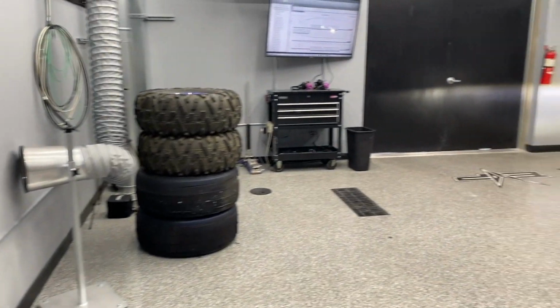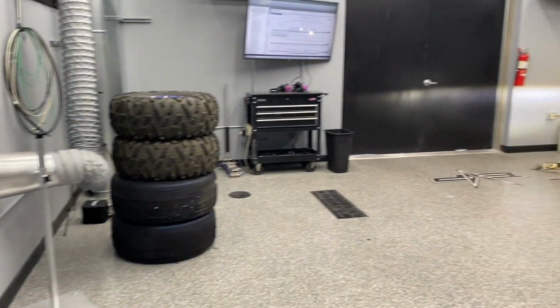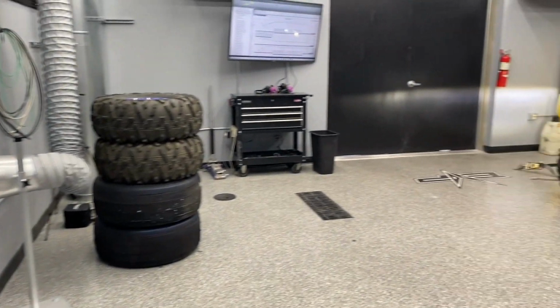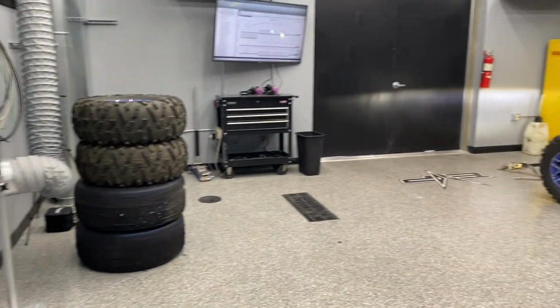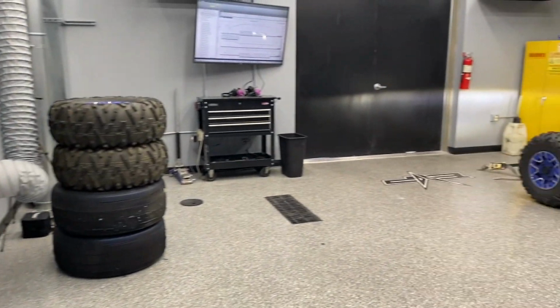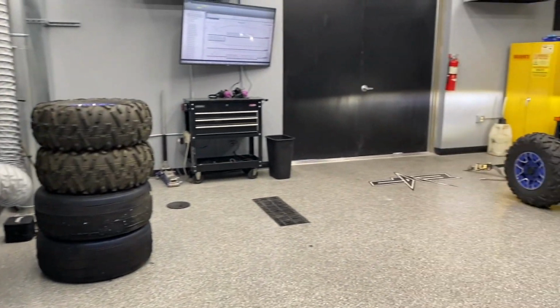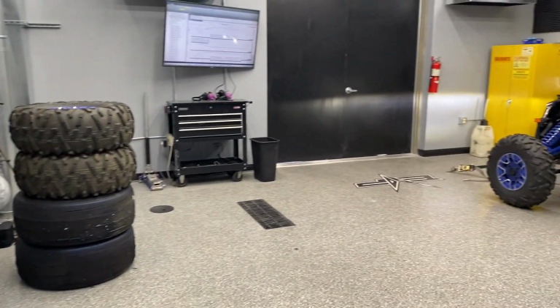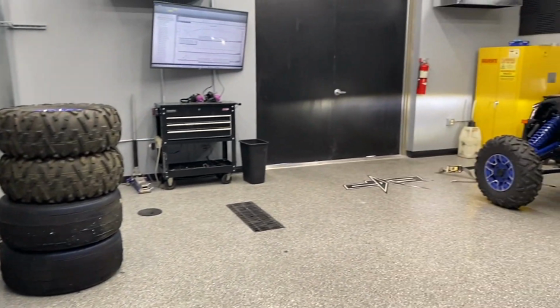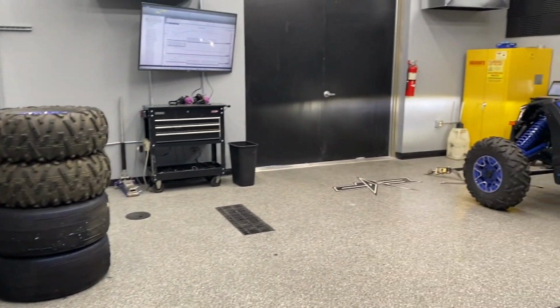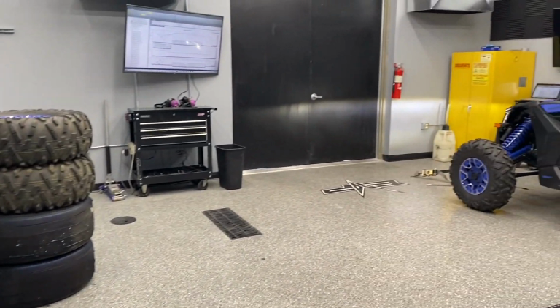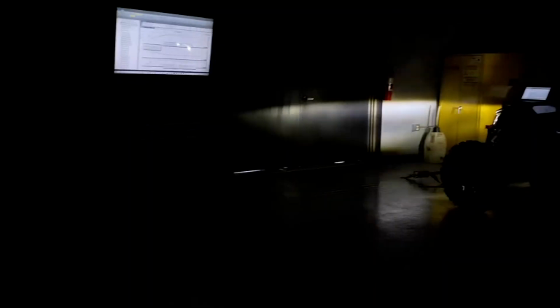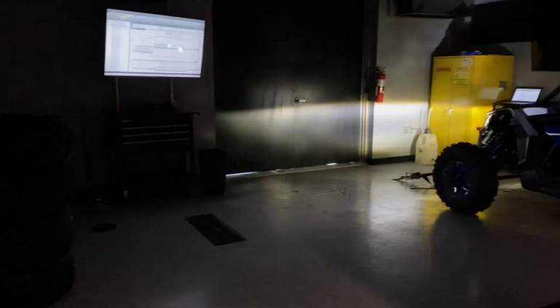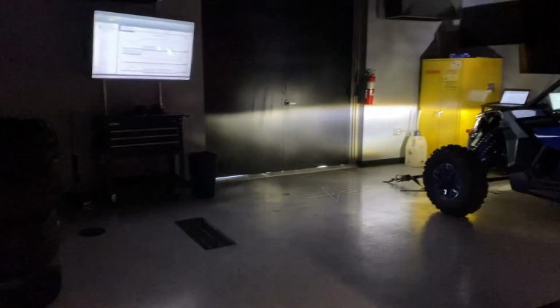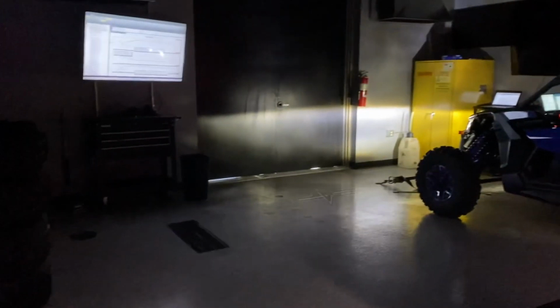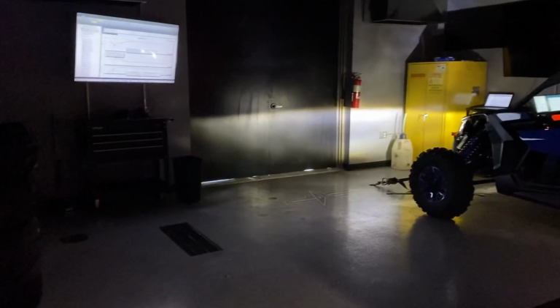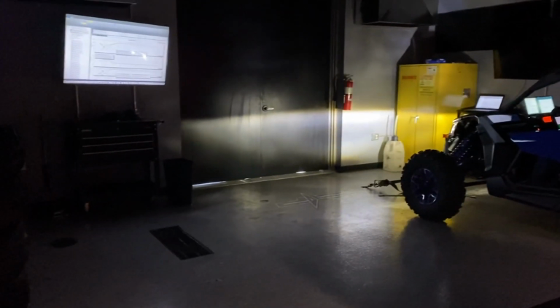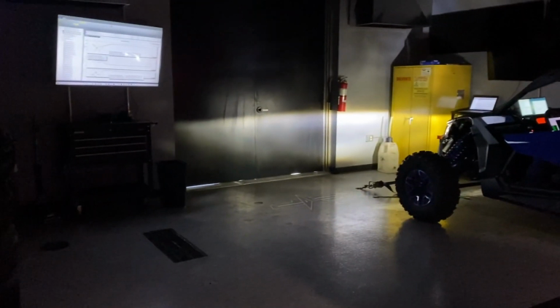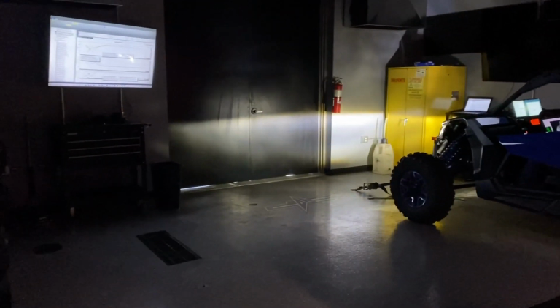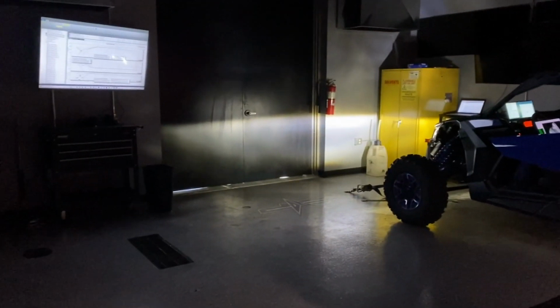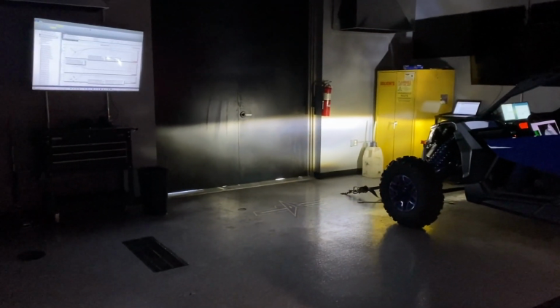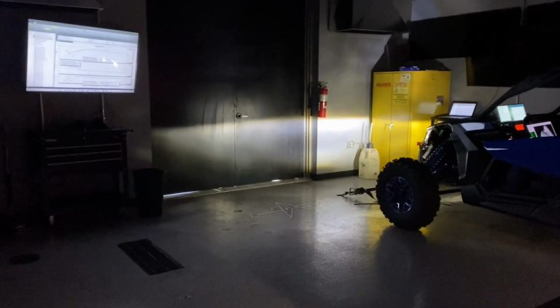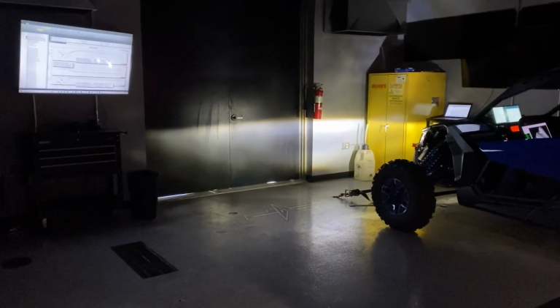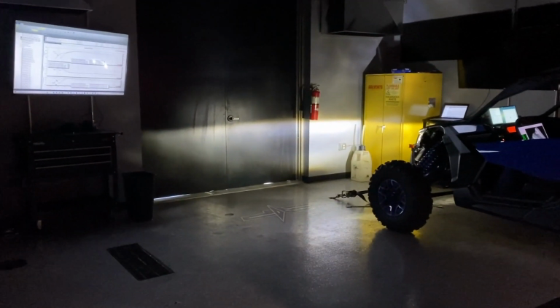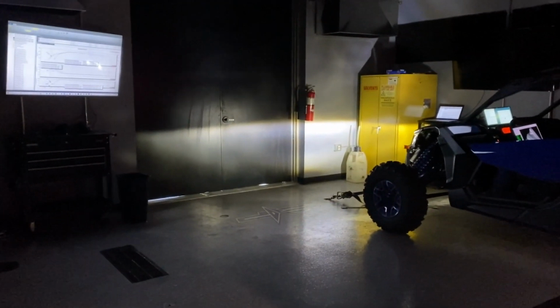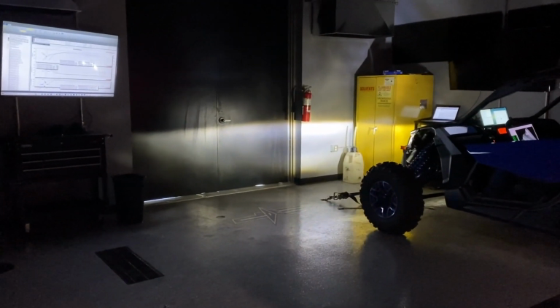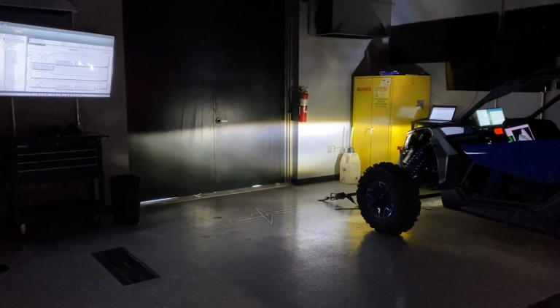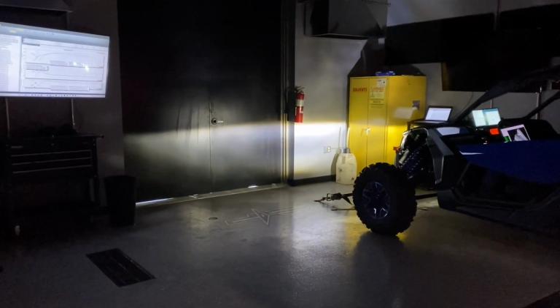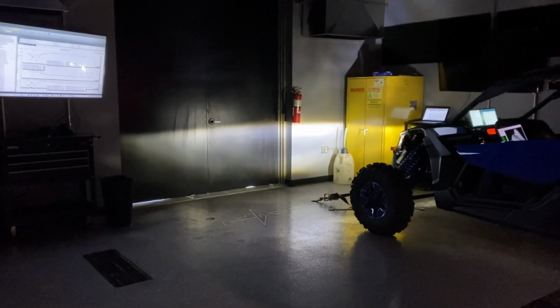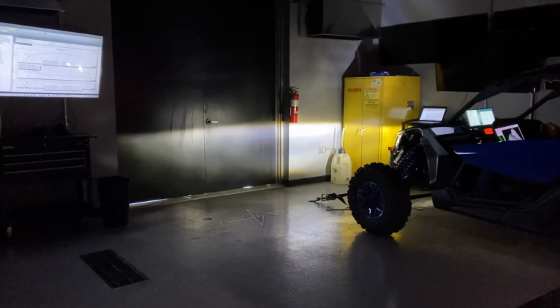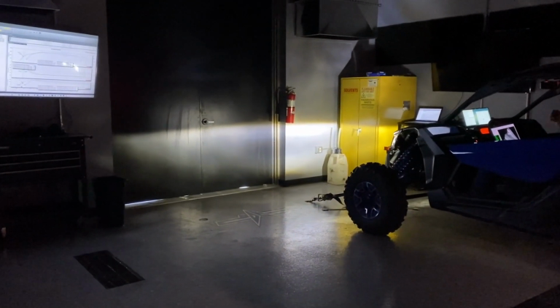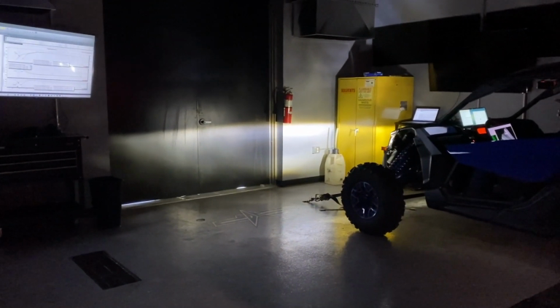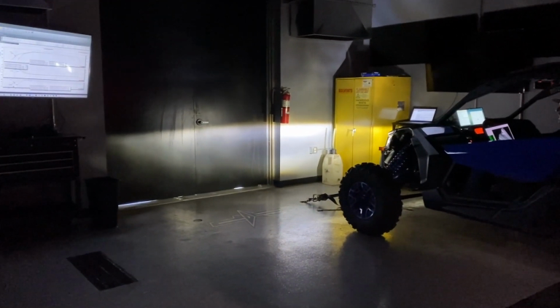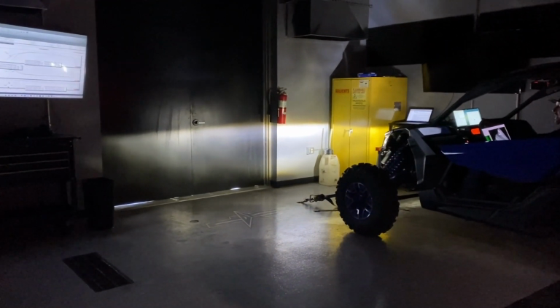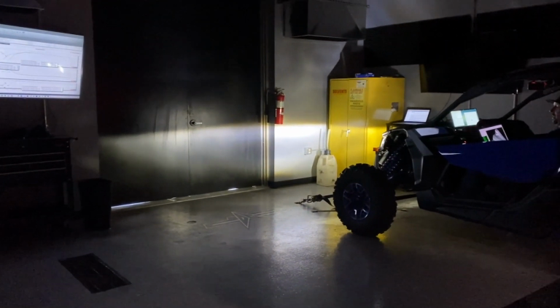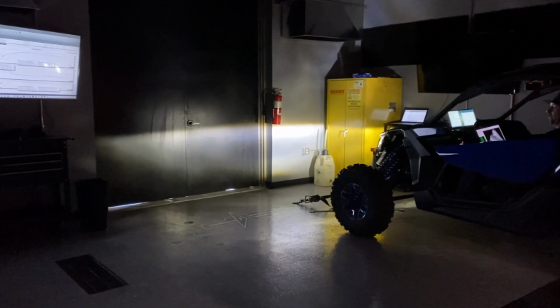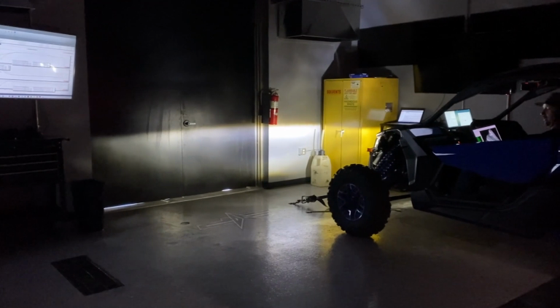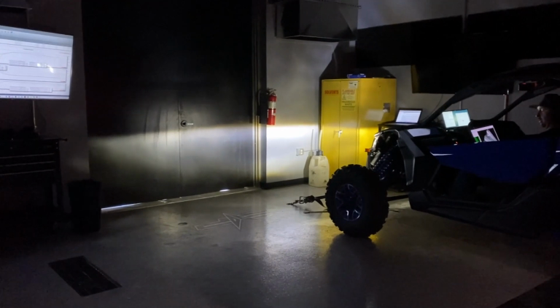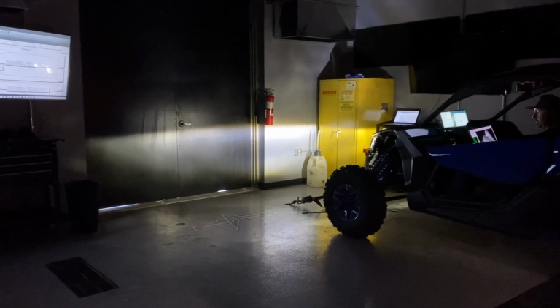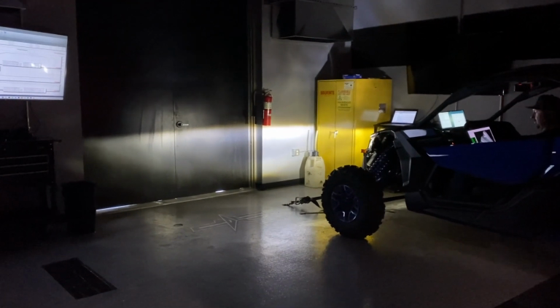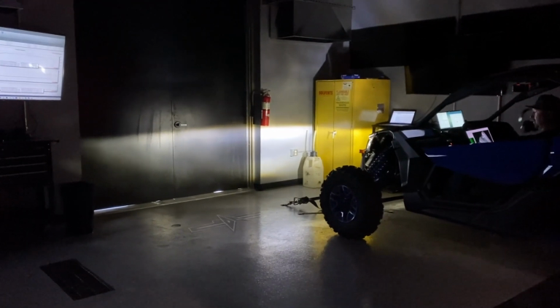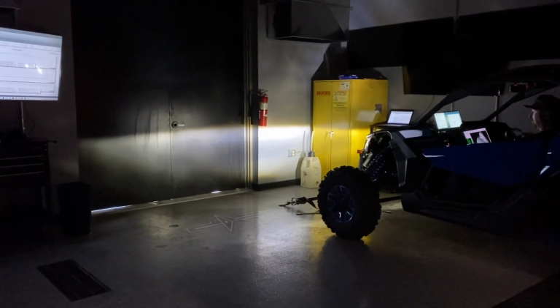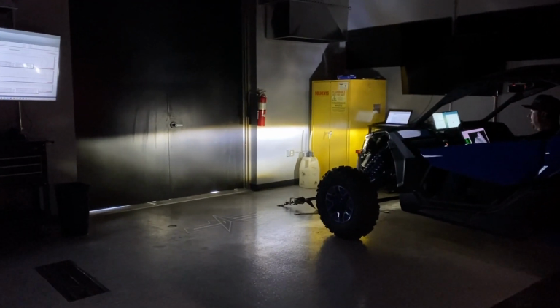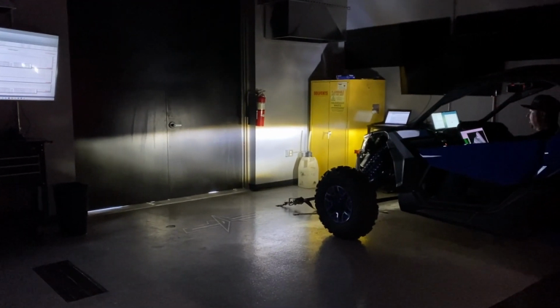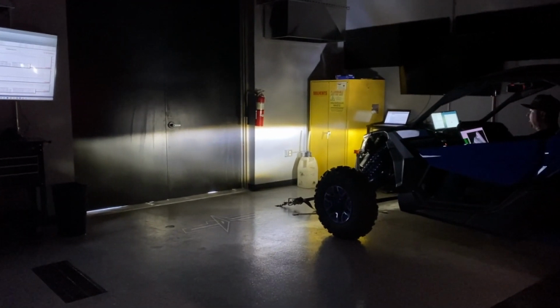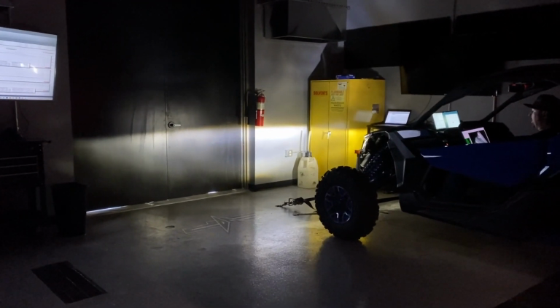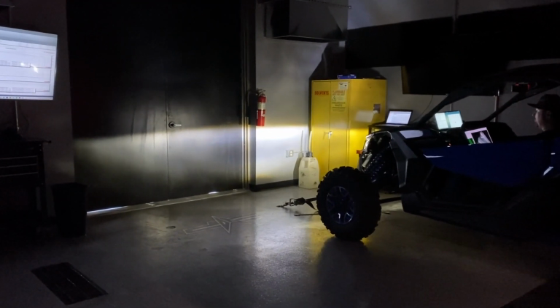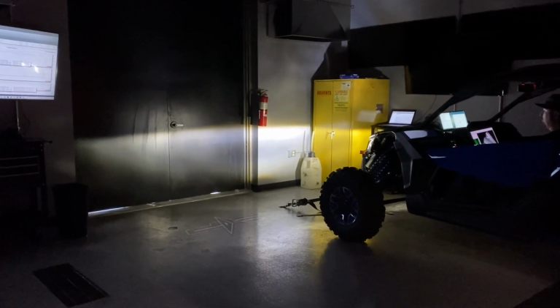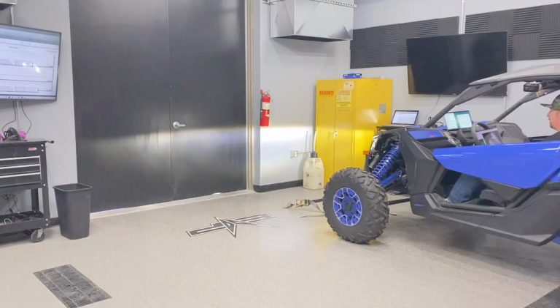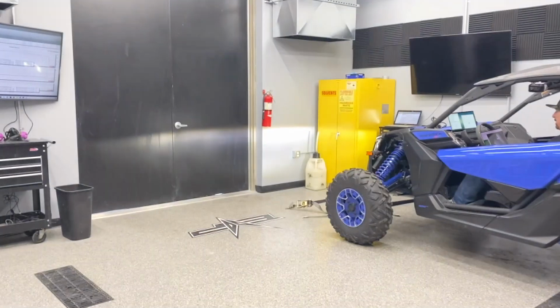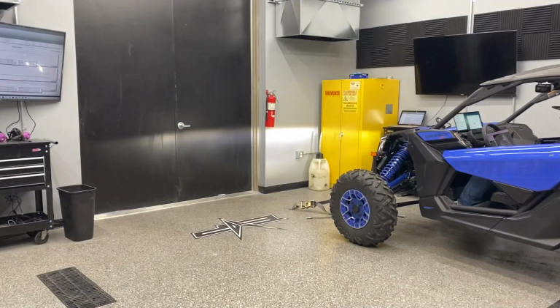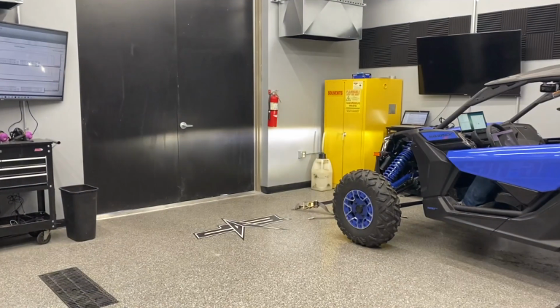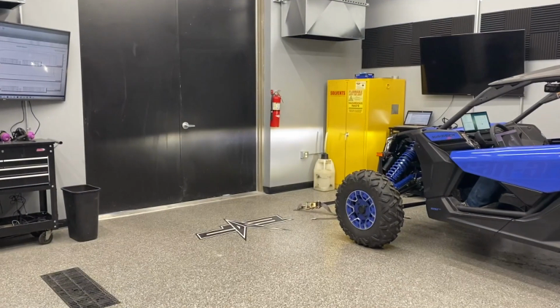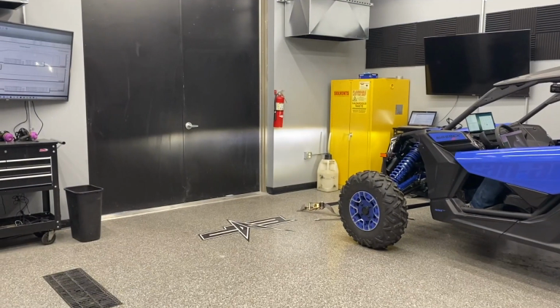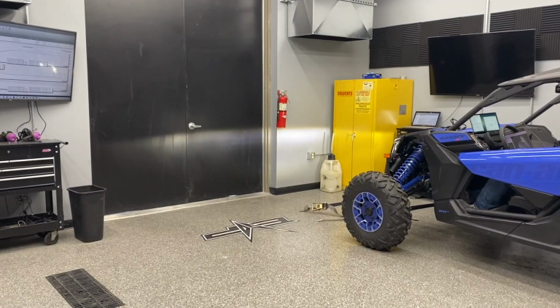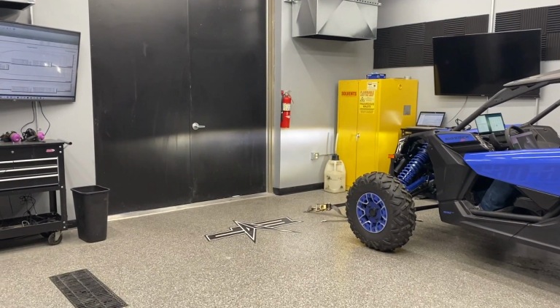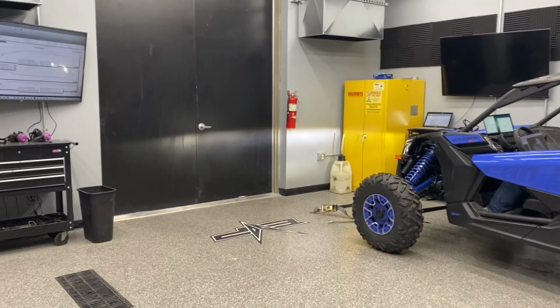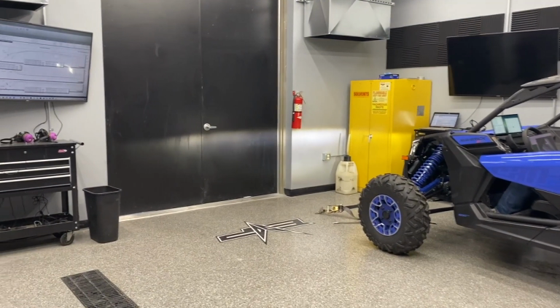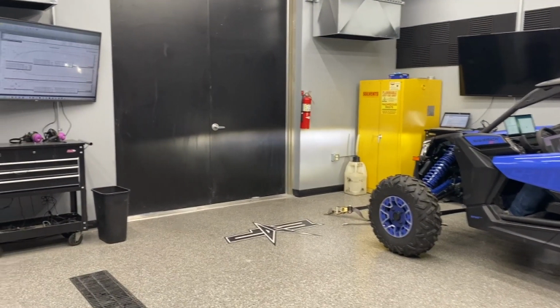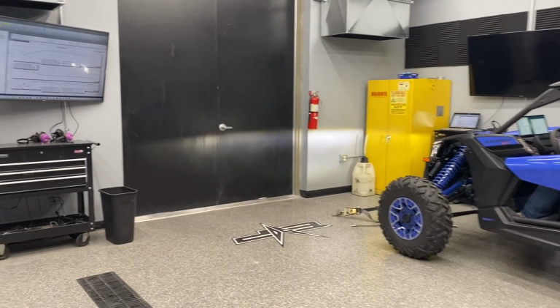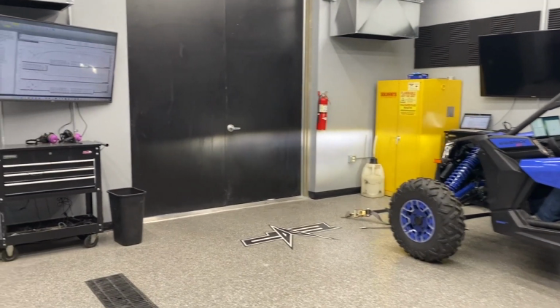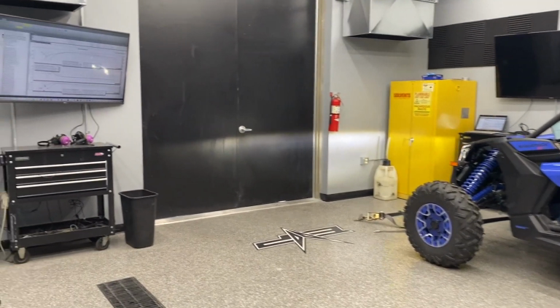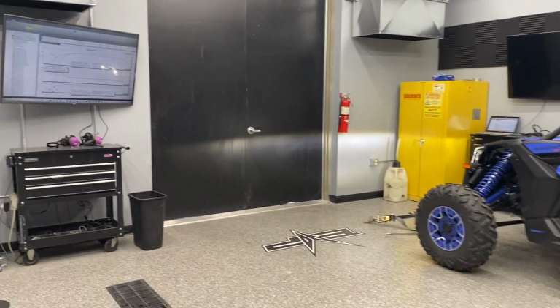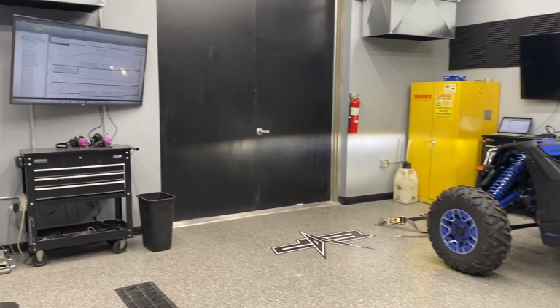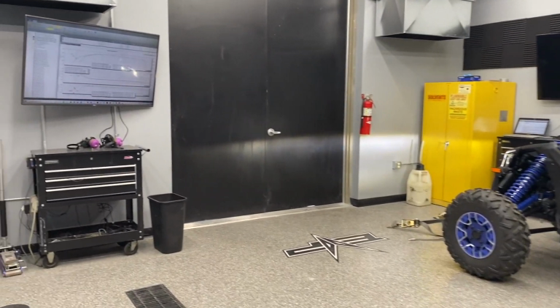Jim, what's happening in here today? Josh, we're tuning the 2021 X3 RR.